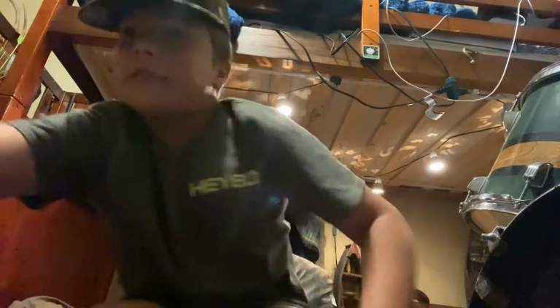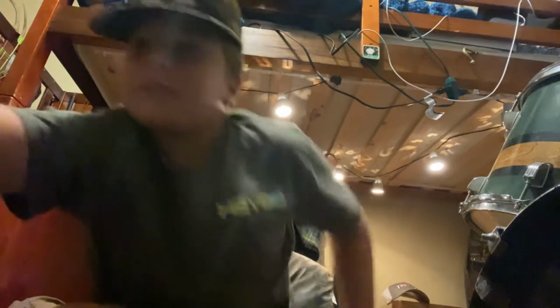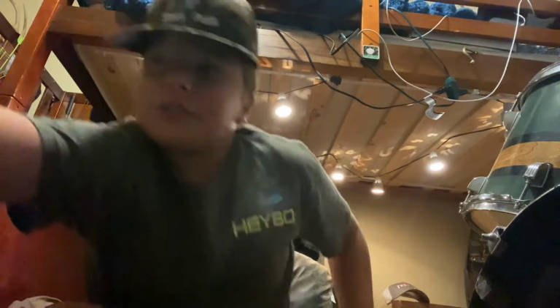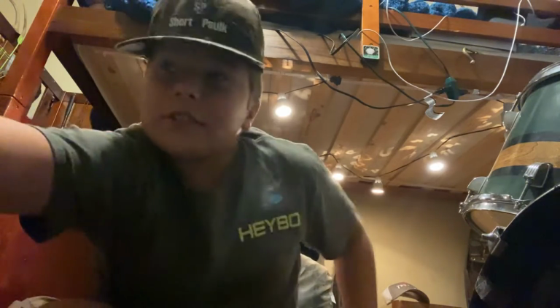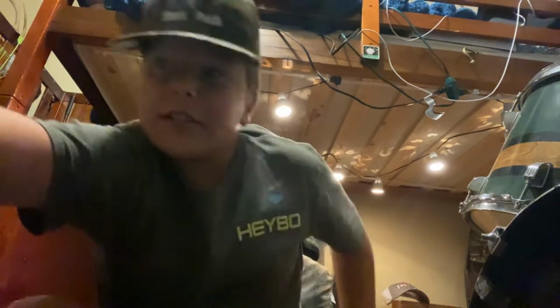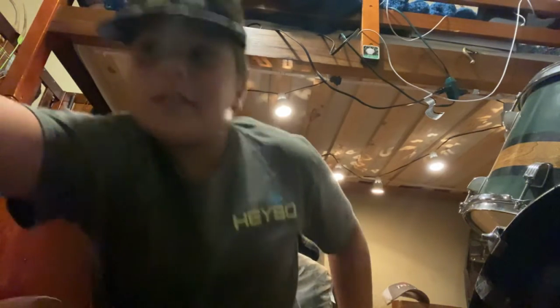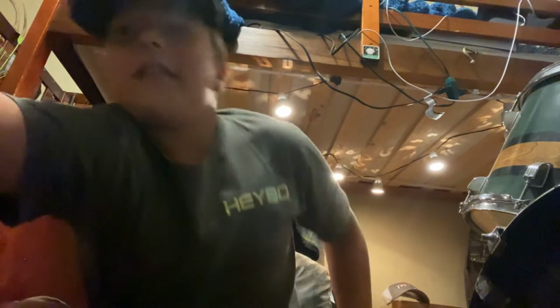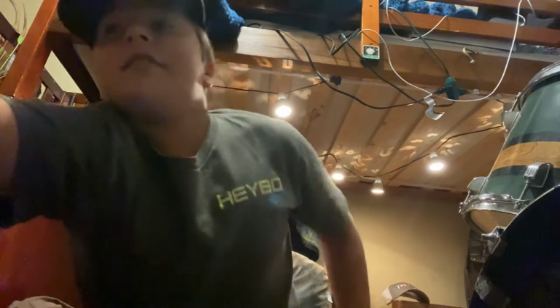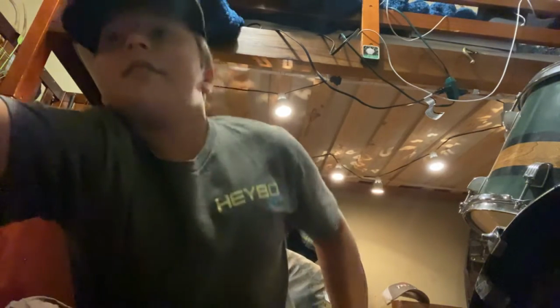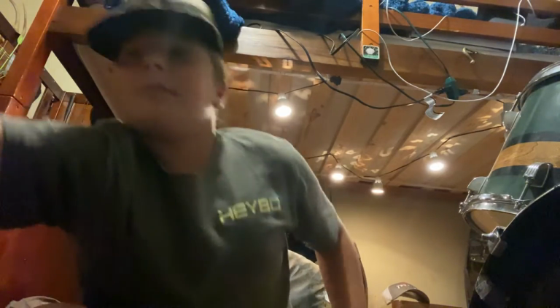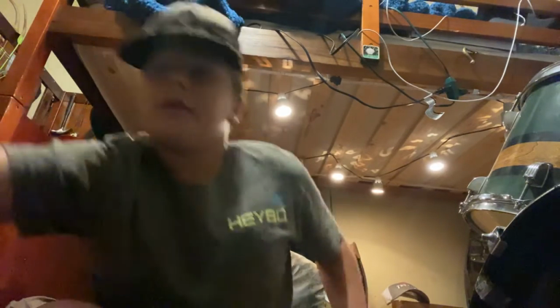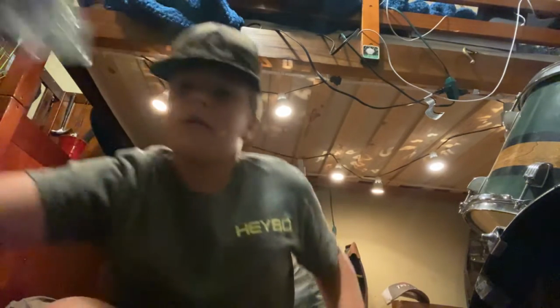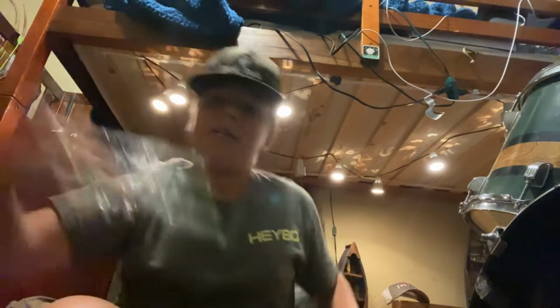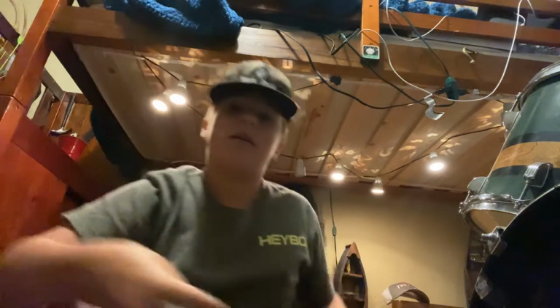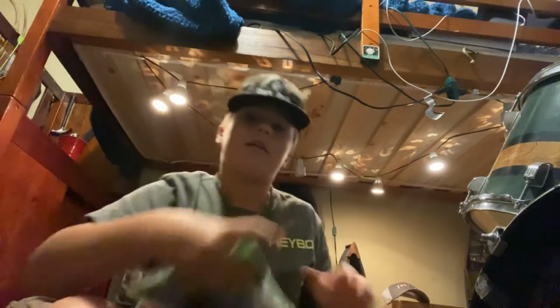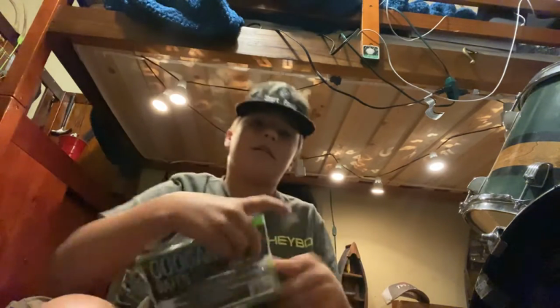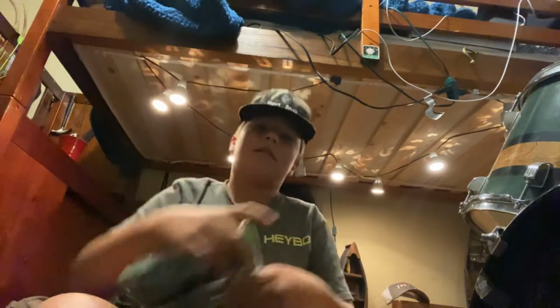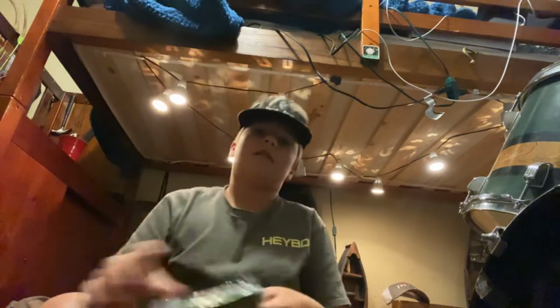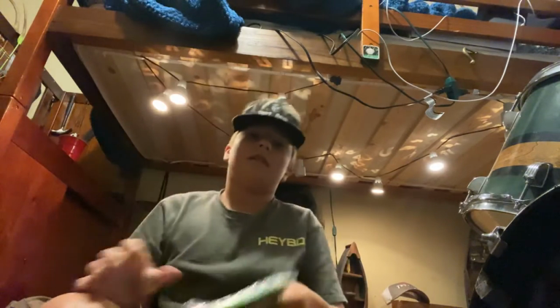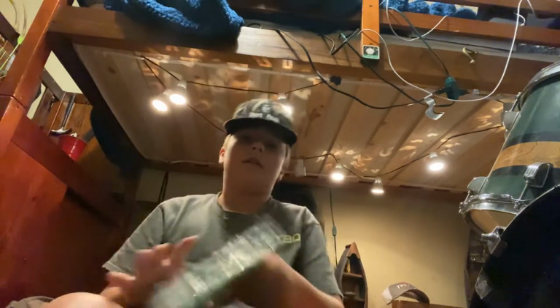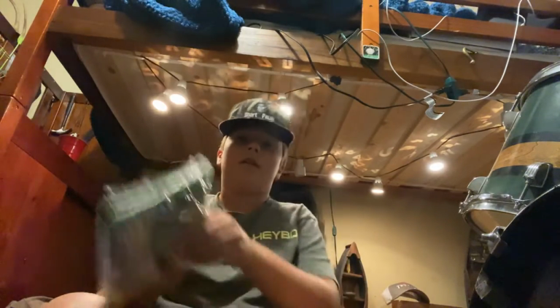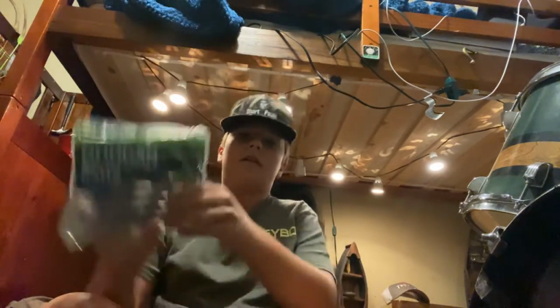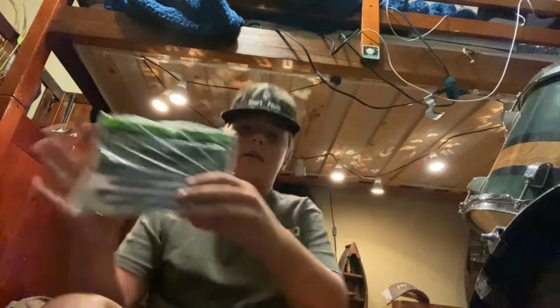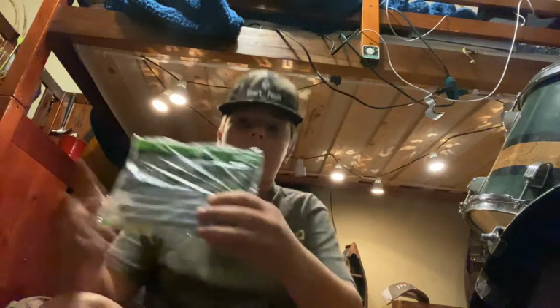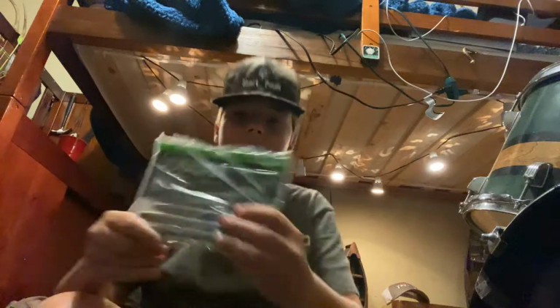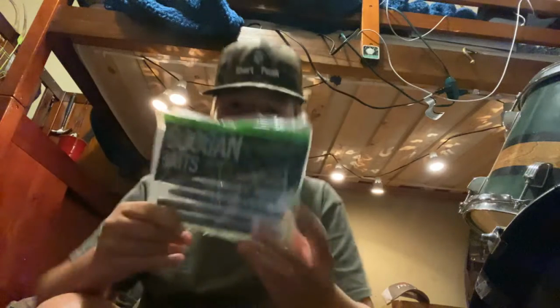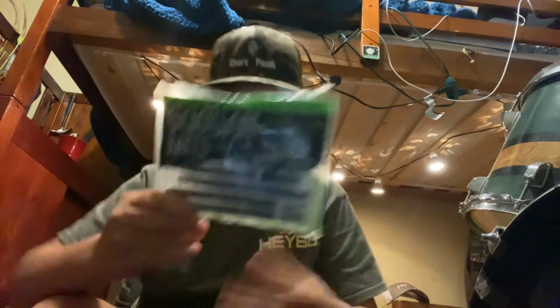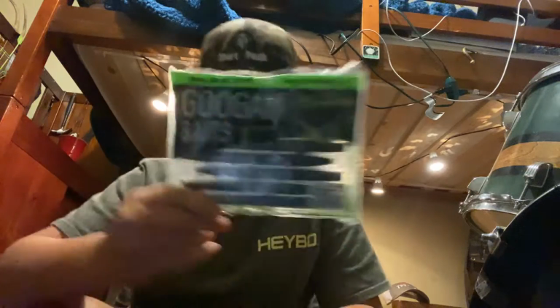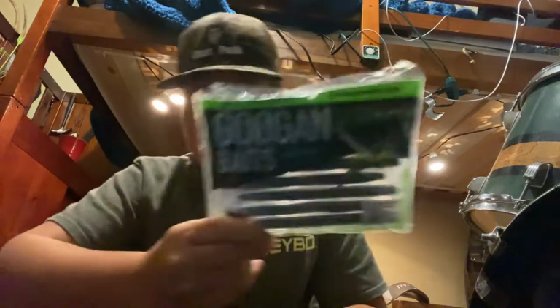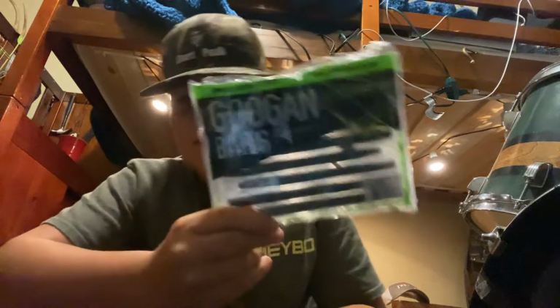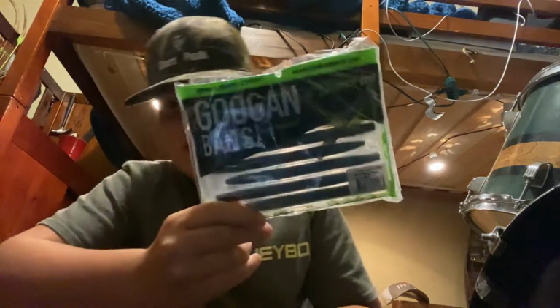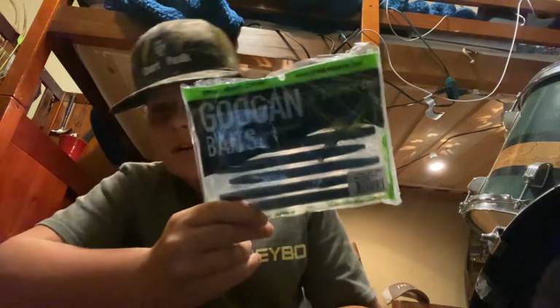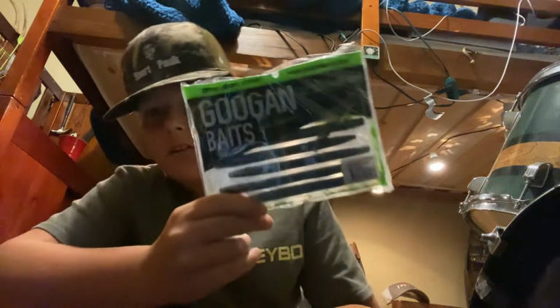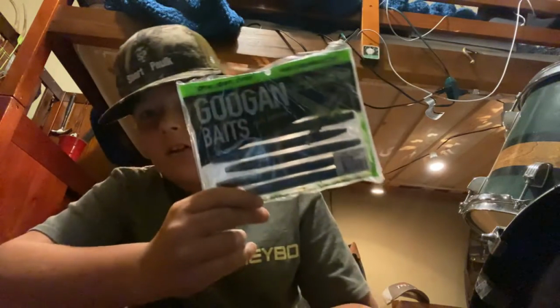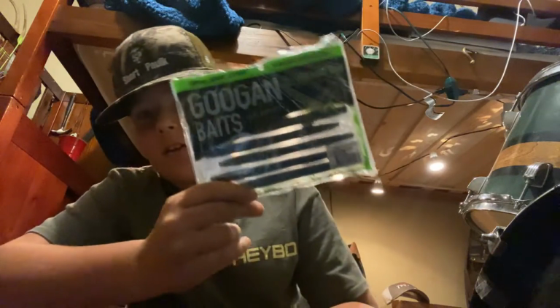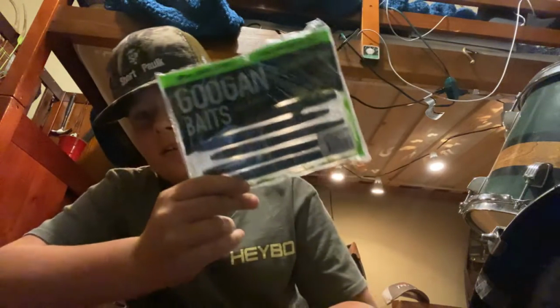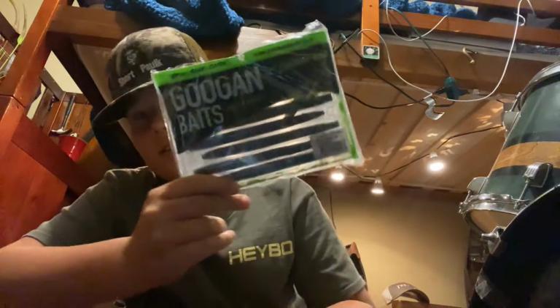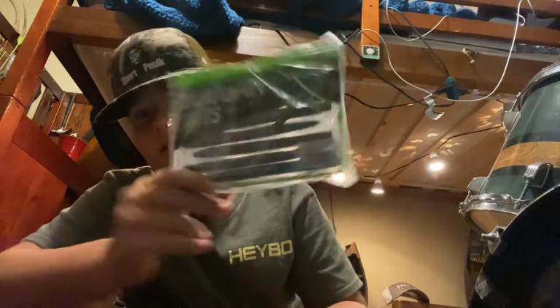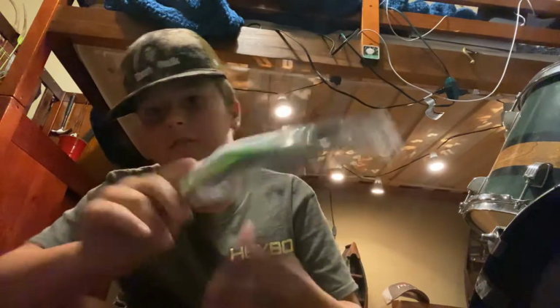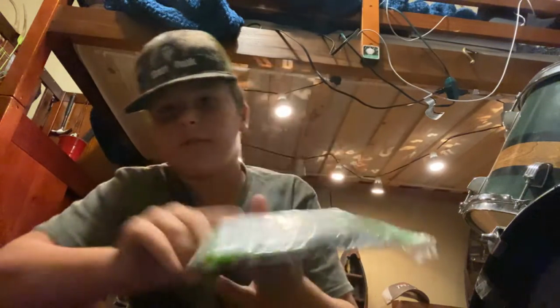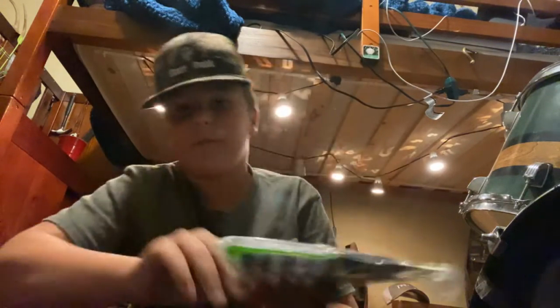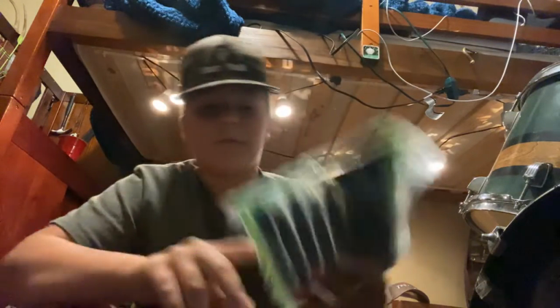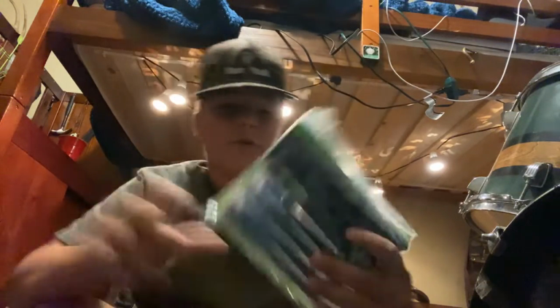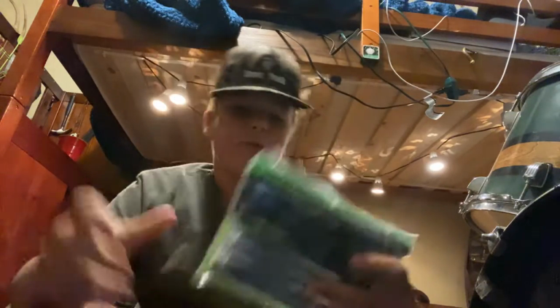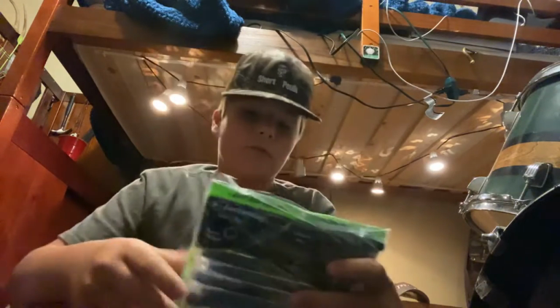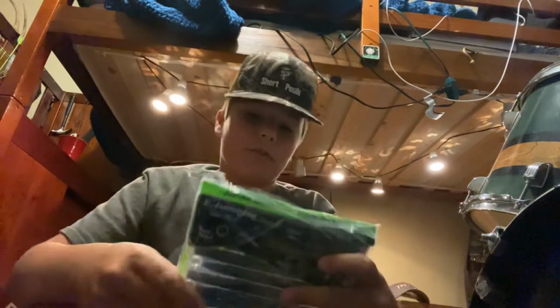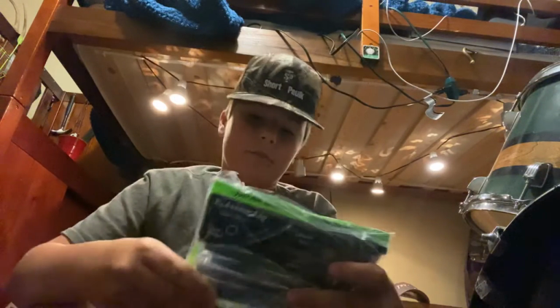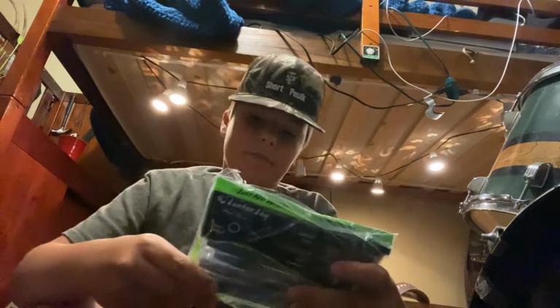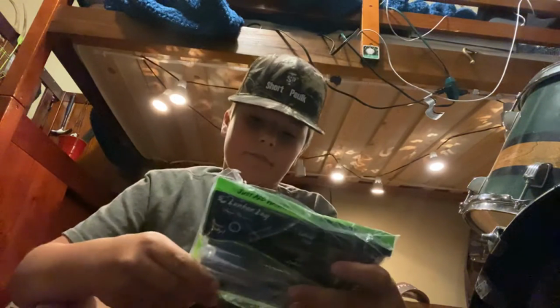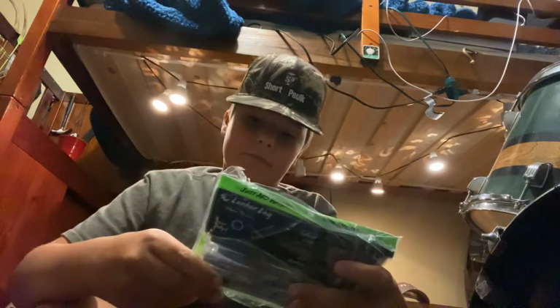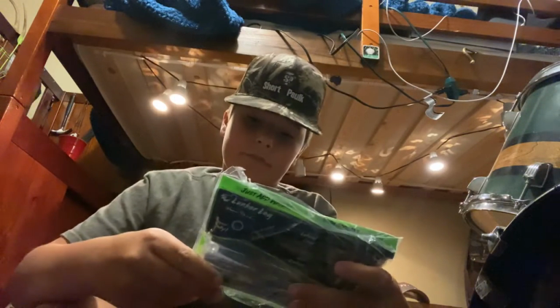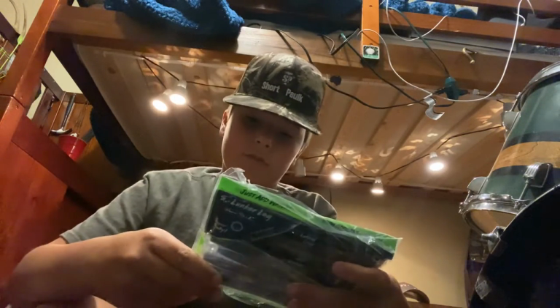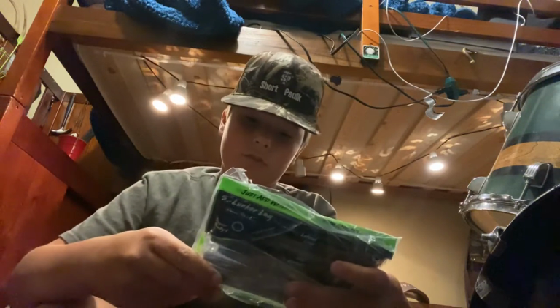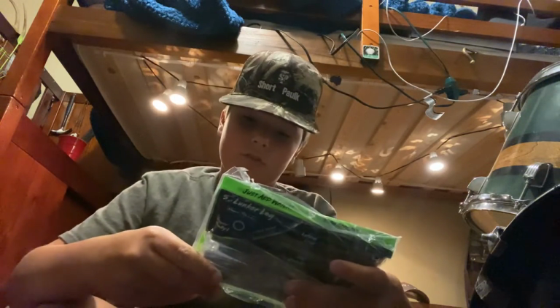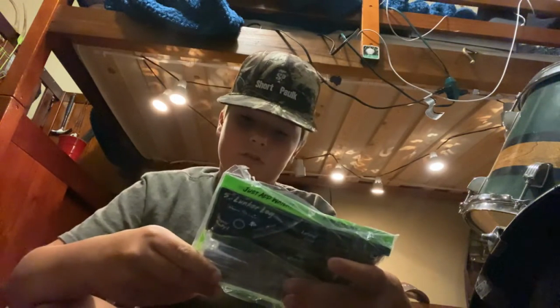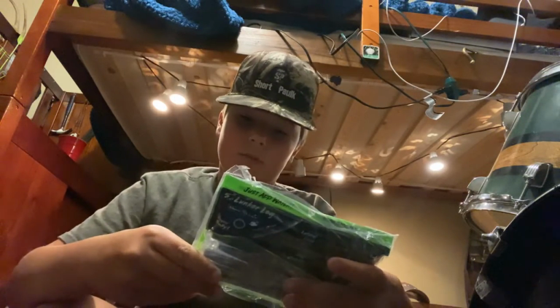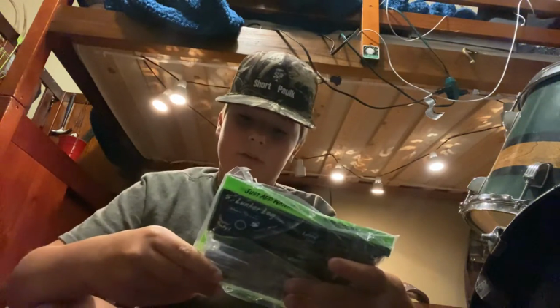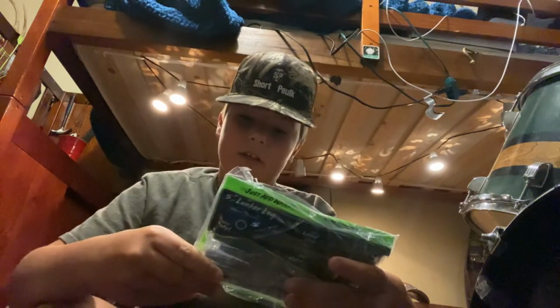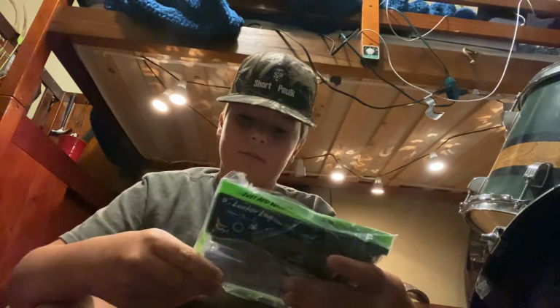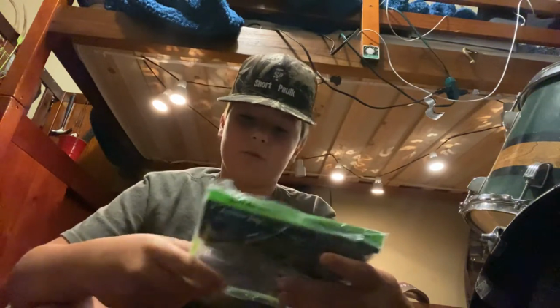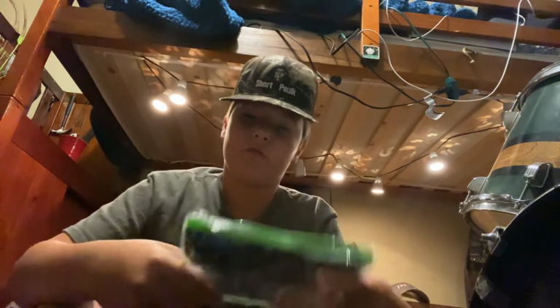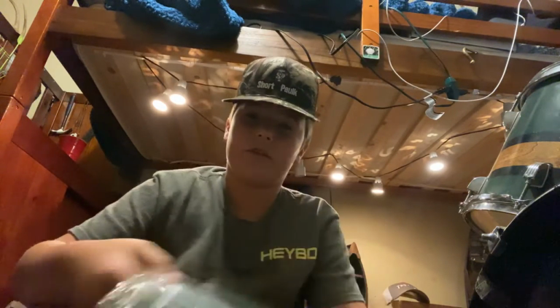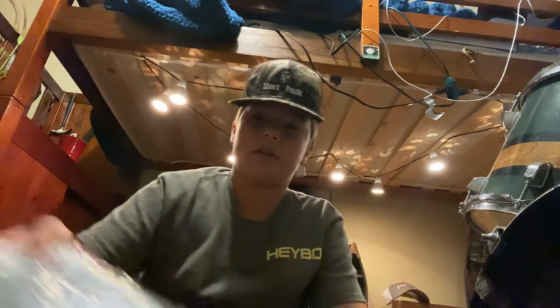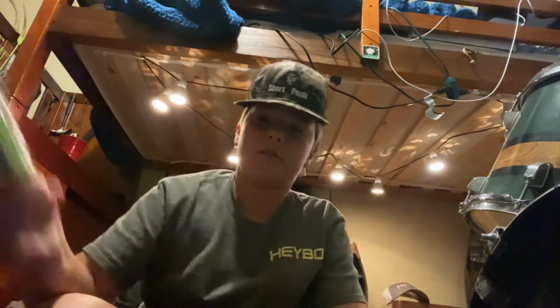Just got these in the mail — Lunker Logs from Googan Squad. This is the black and blue flake color.